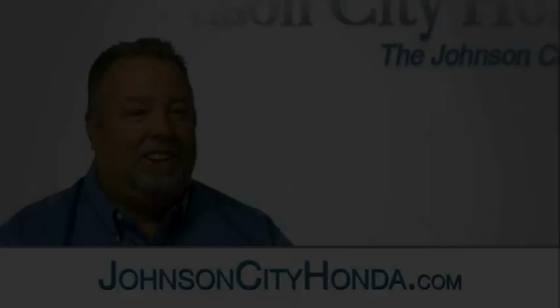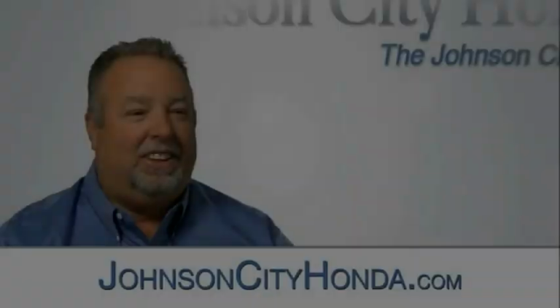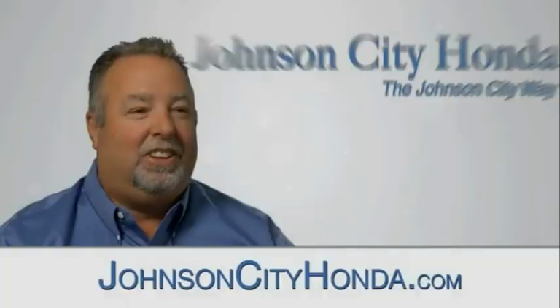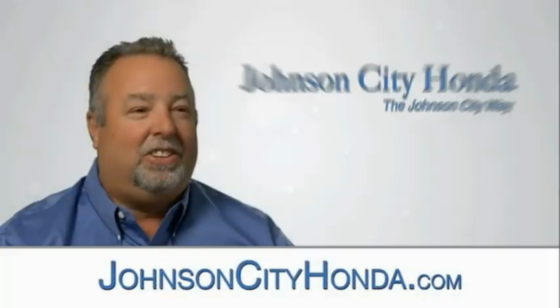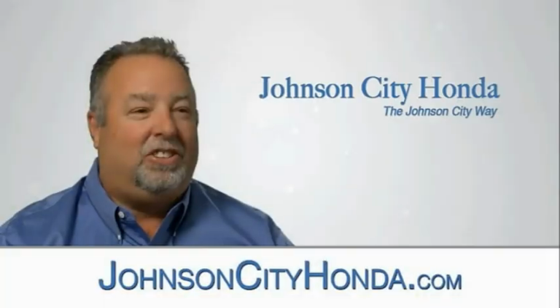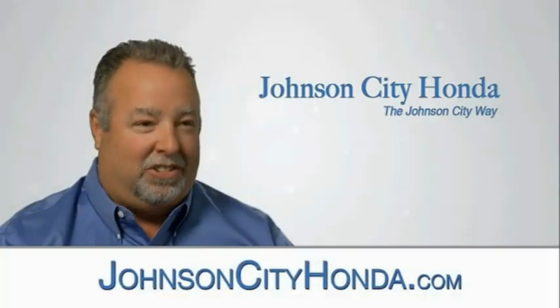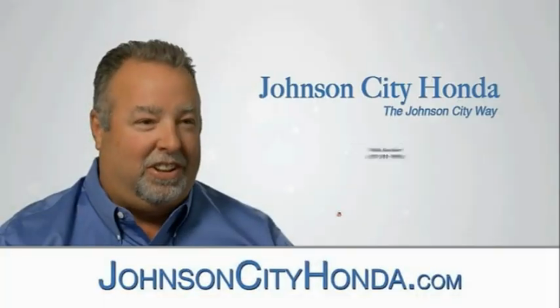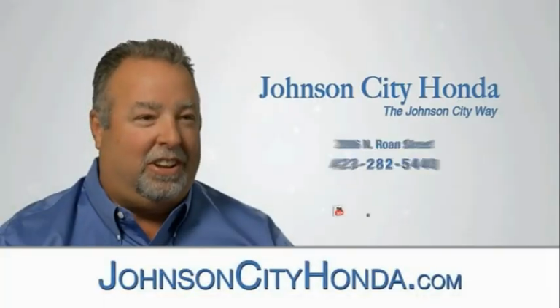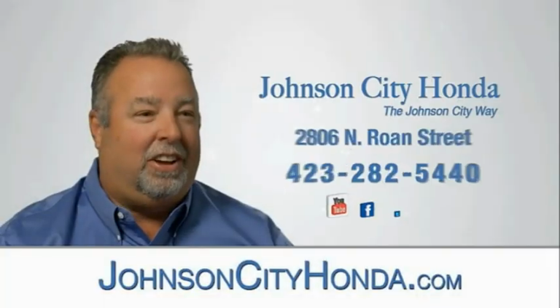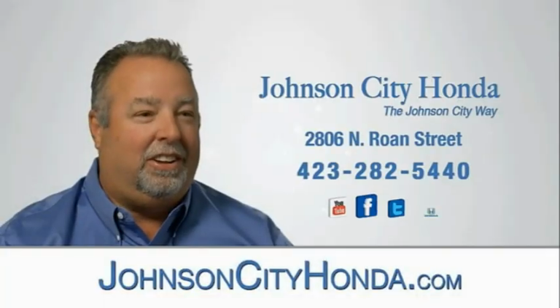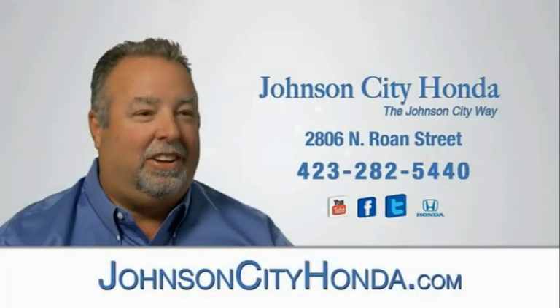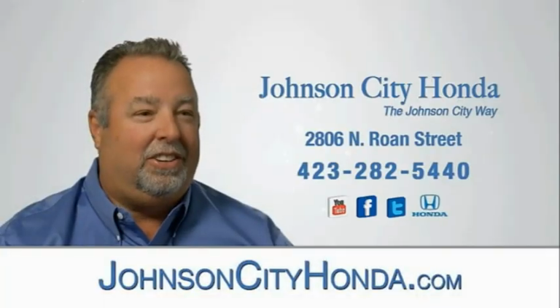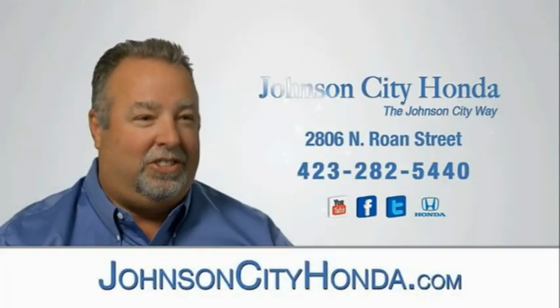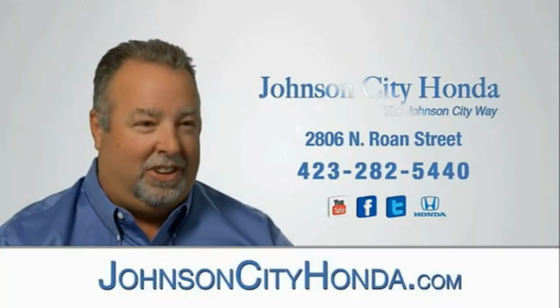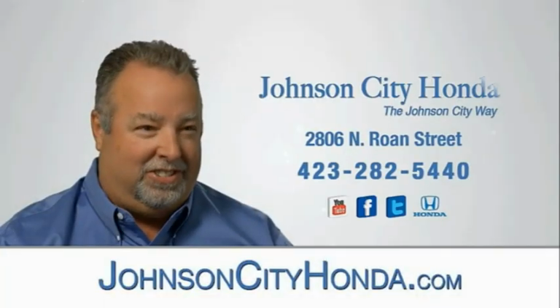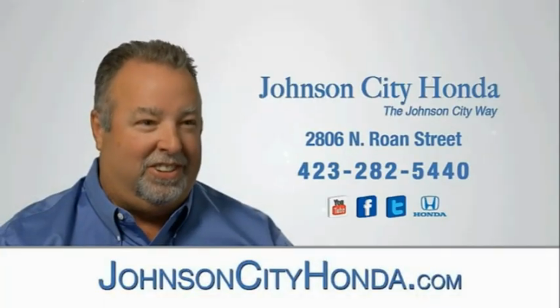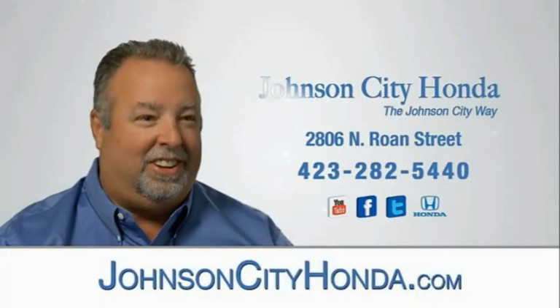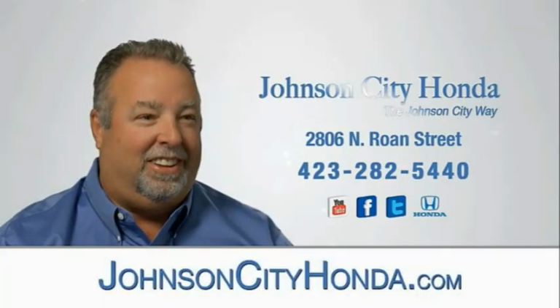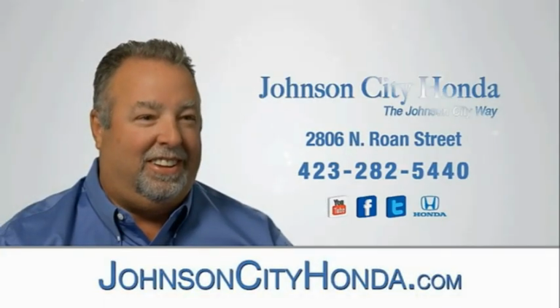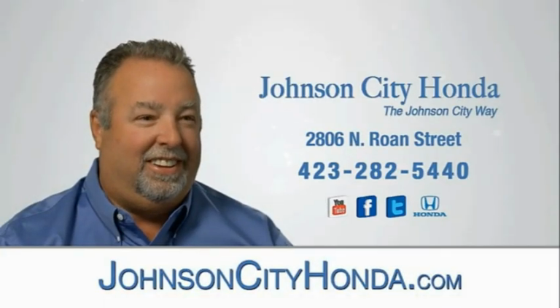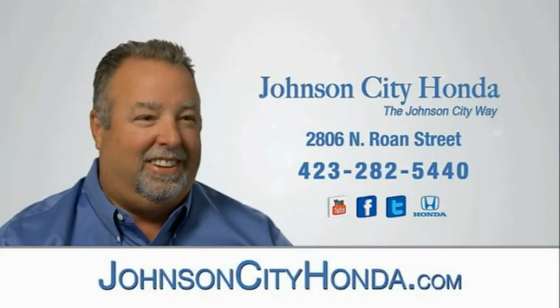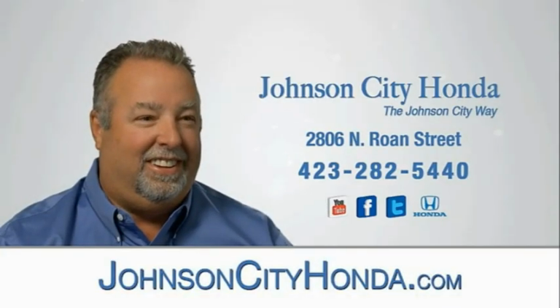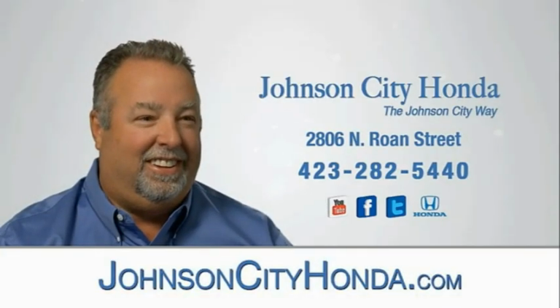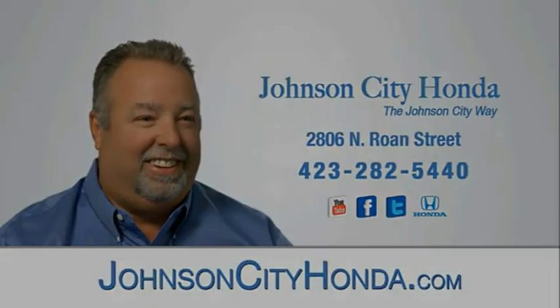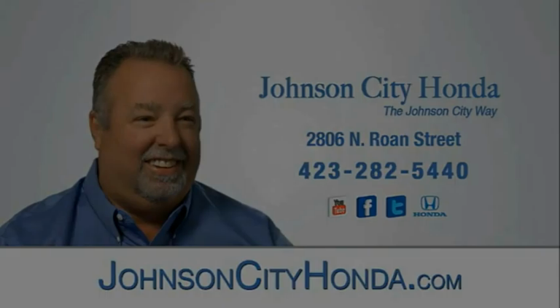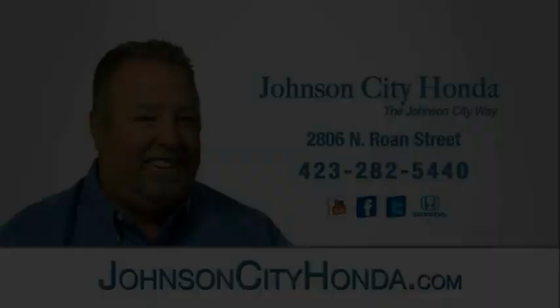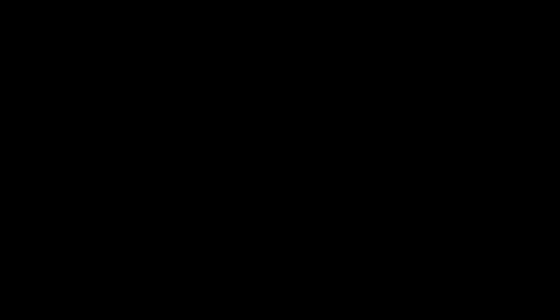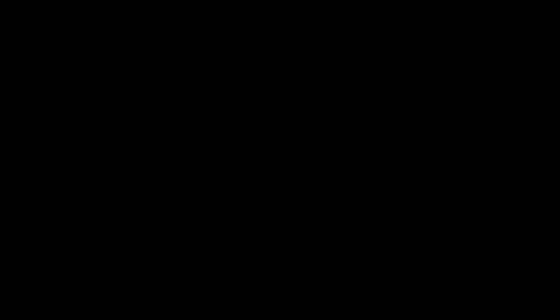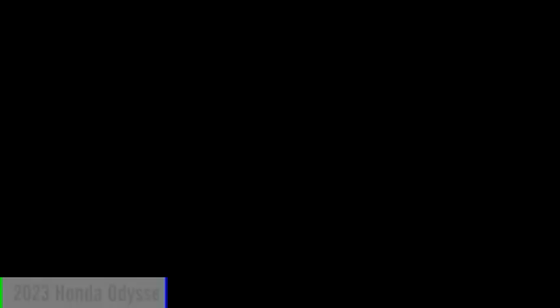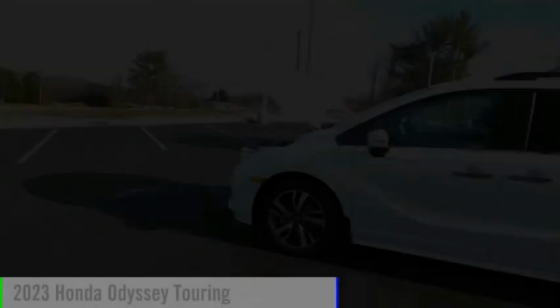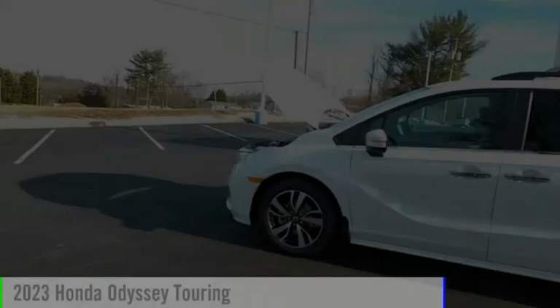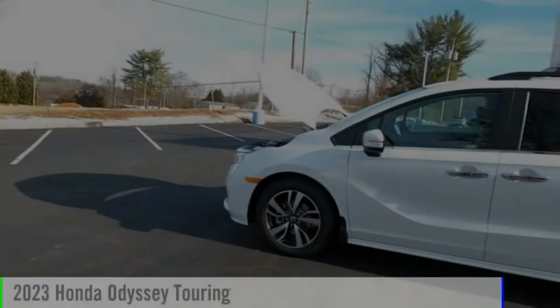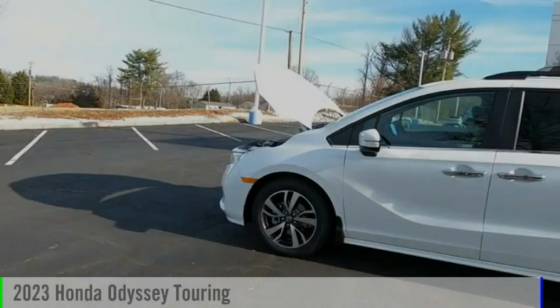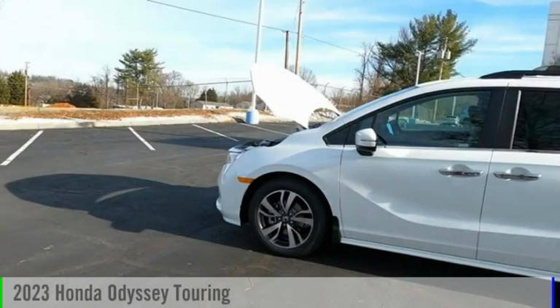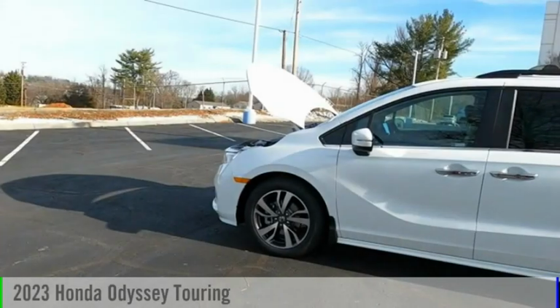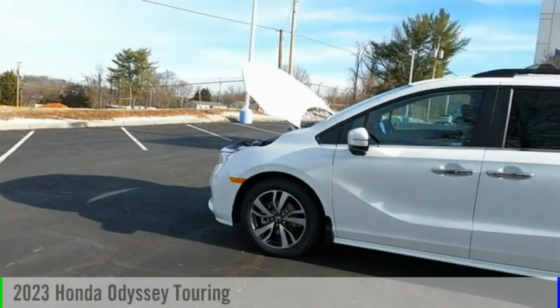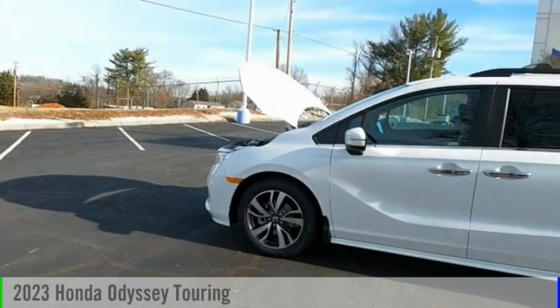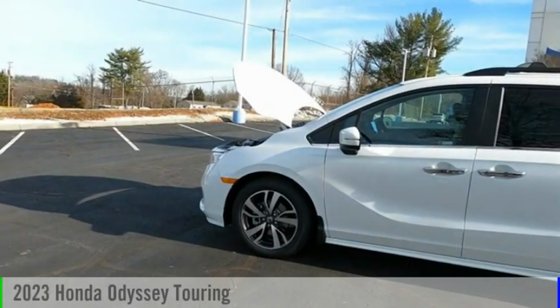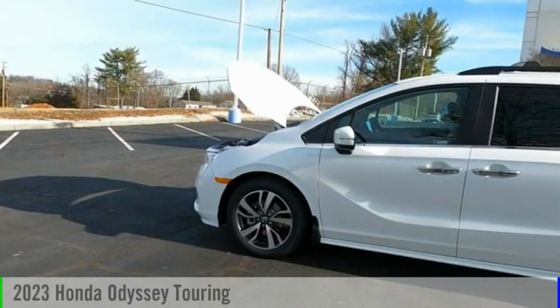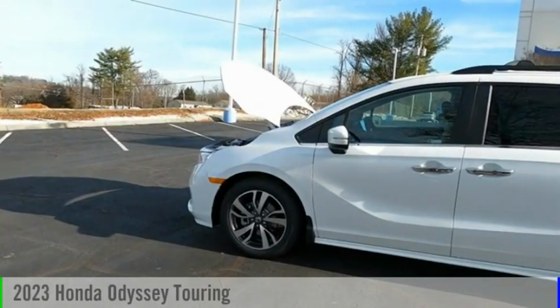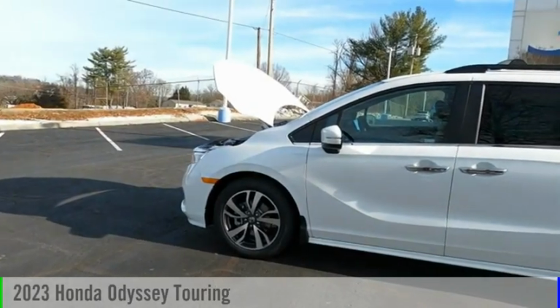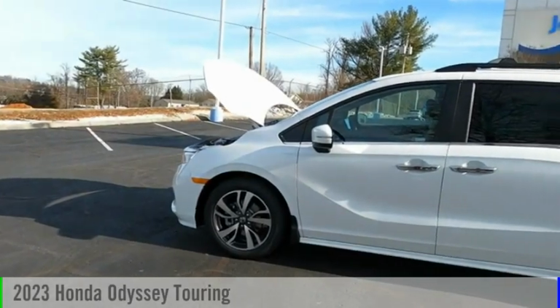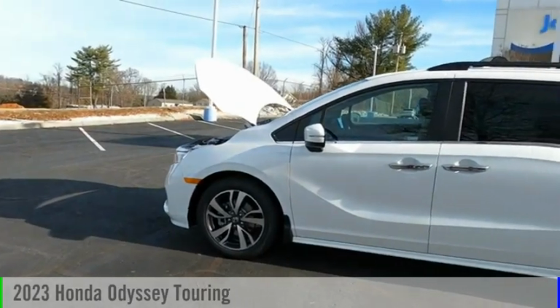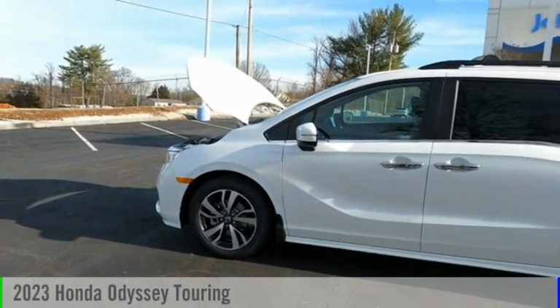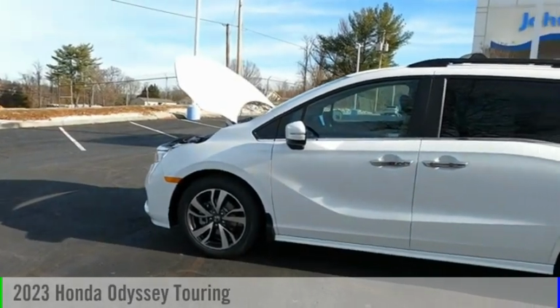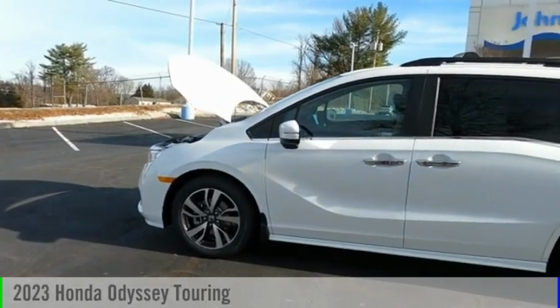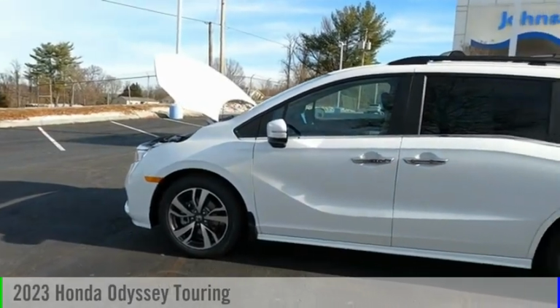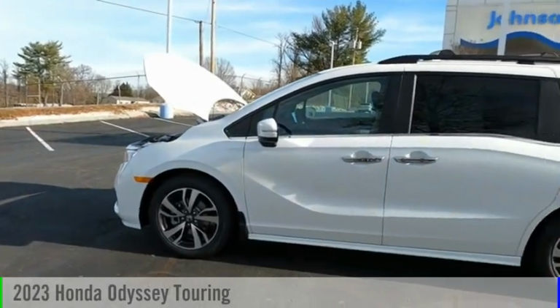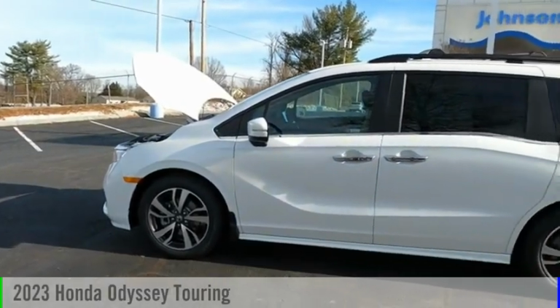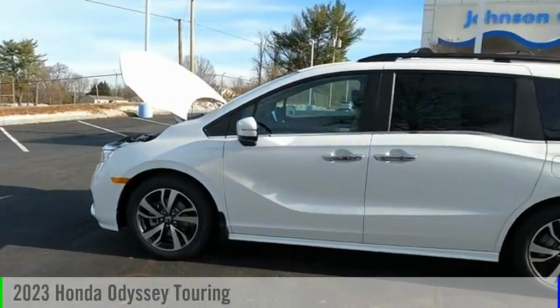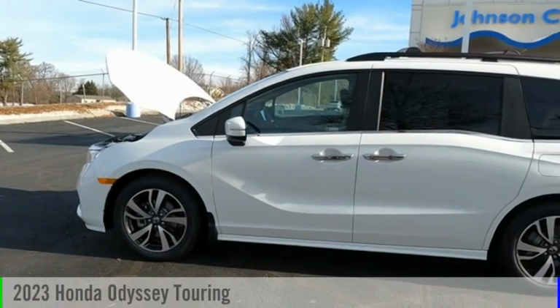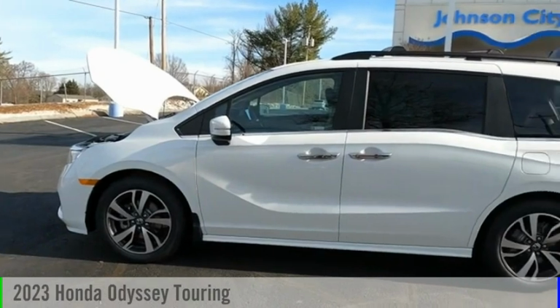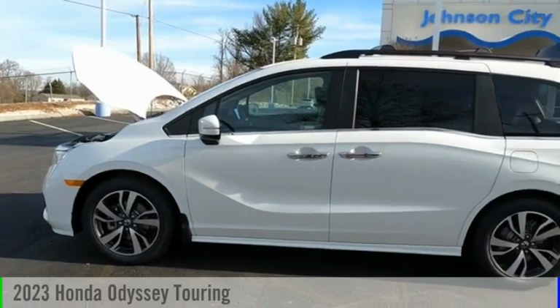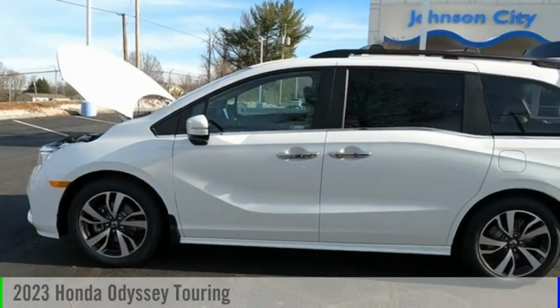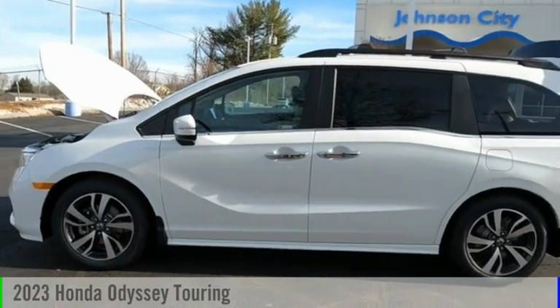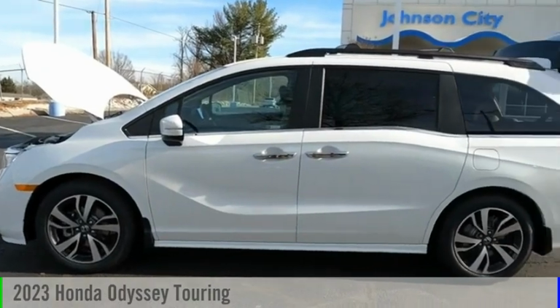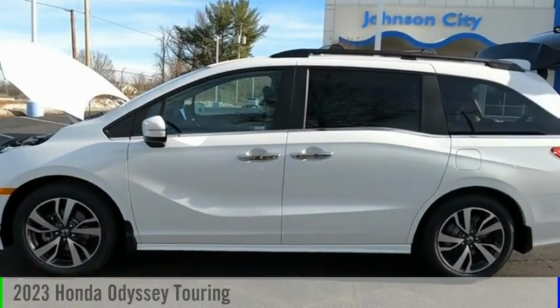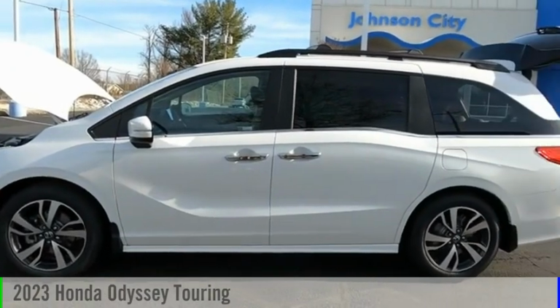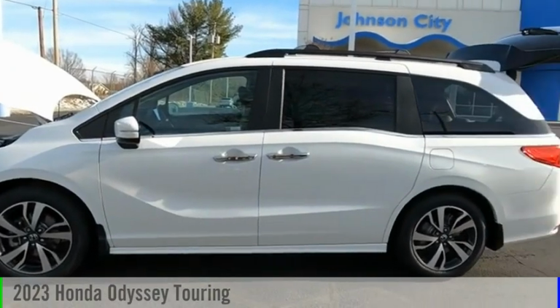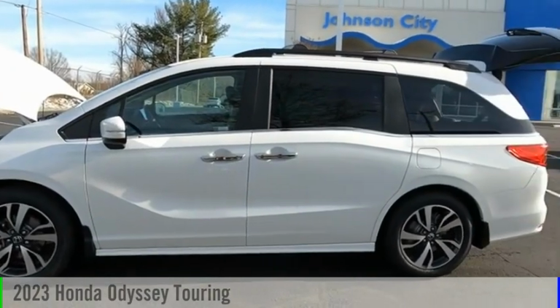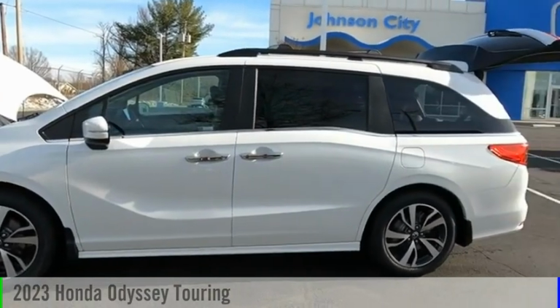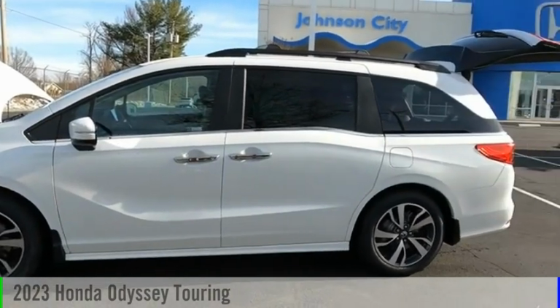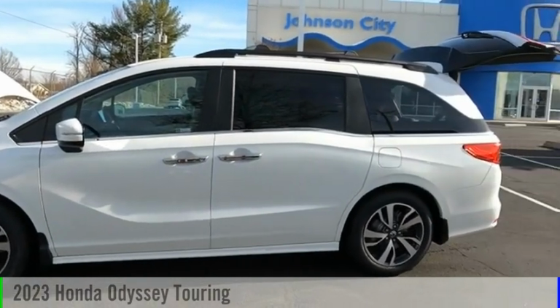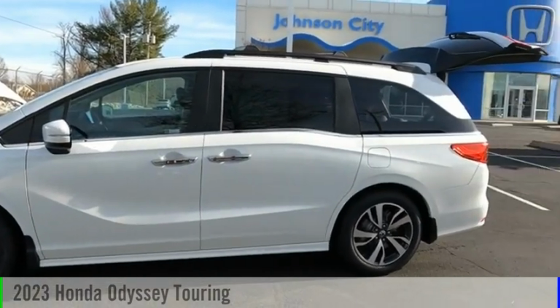Johnson City Honda, Johnson City. Come test drive the 2023 Odyssey.